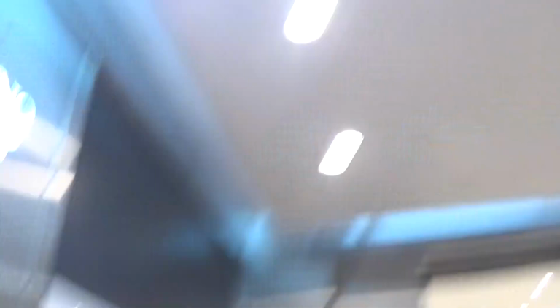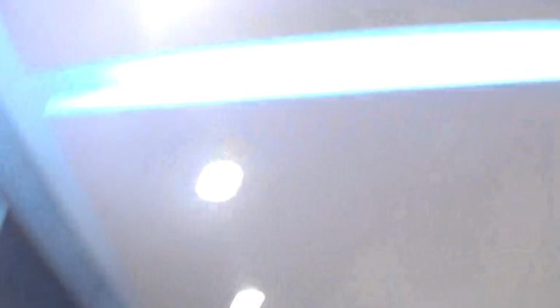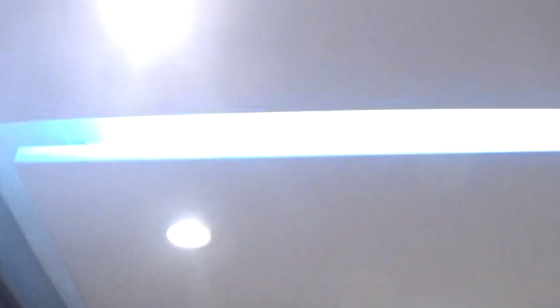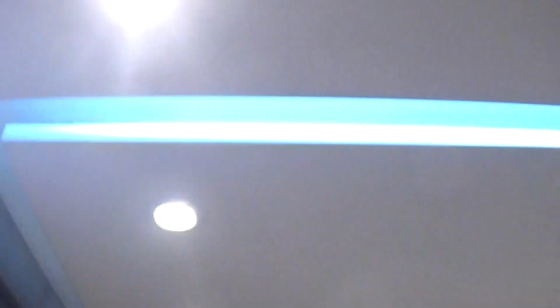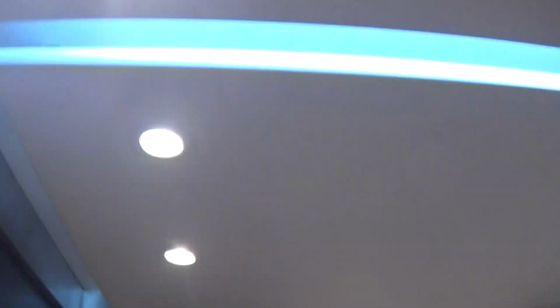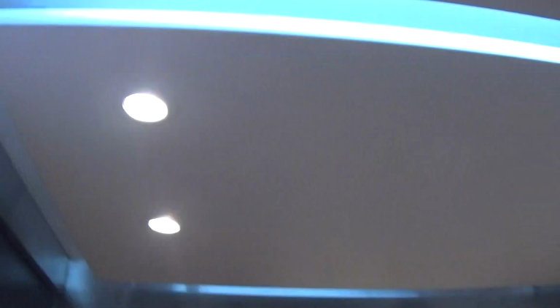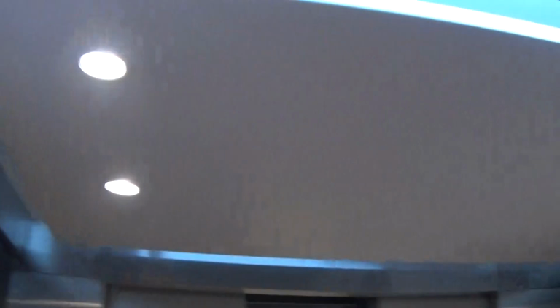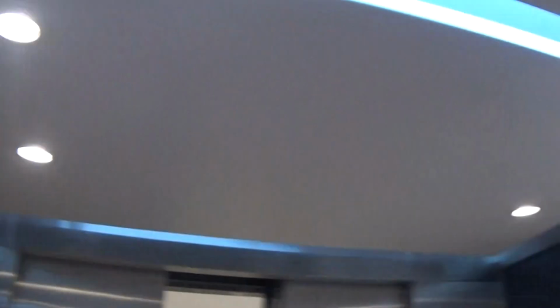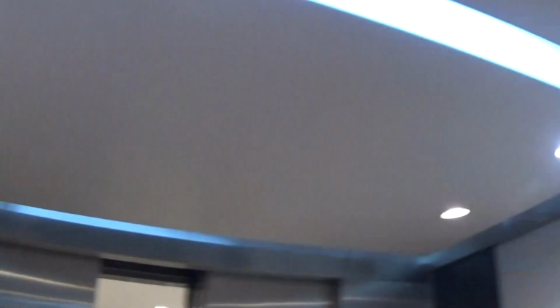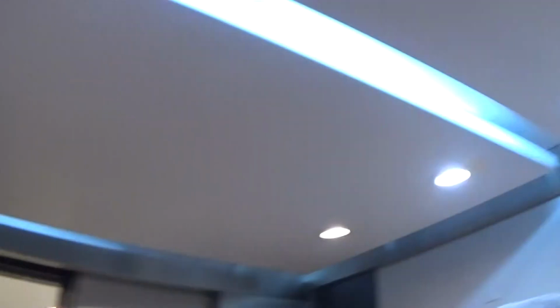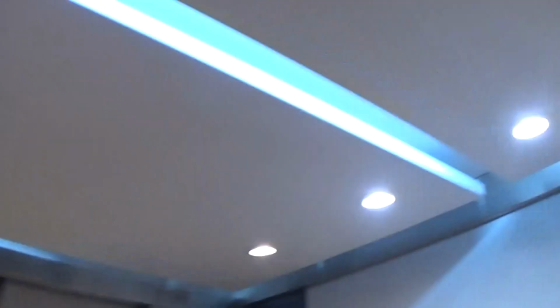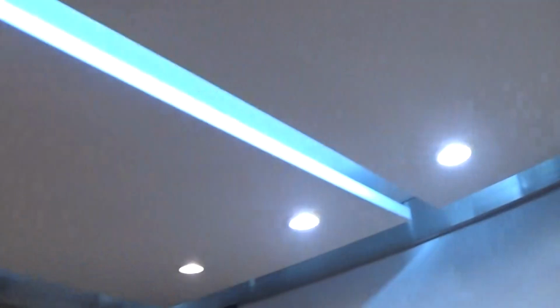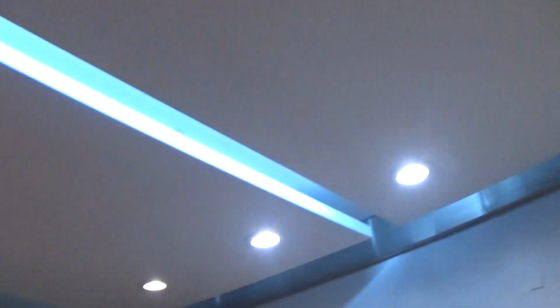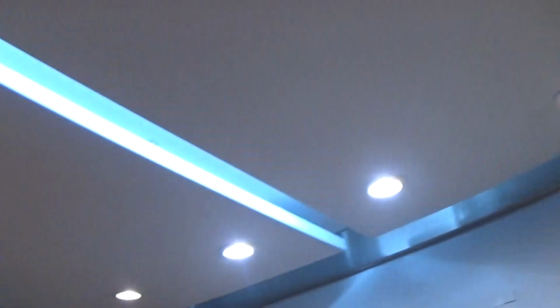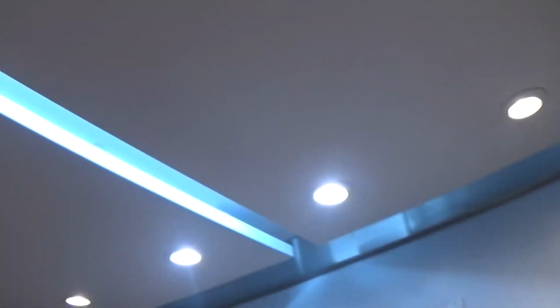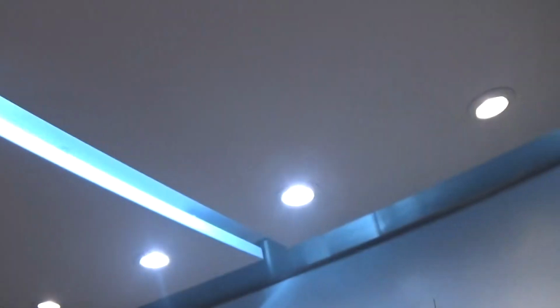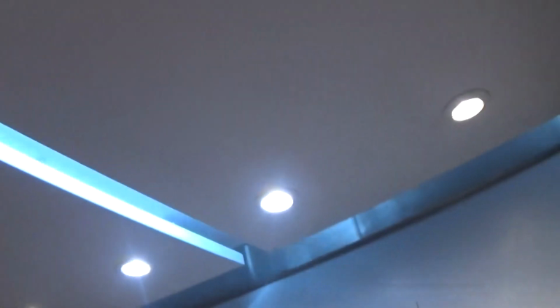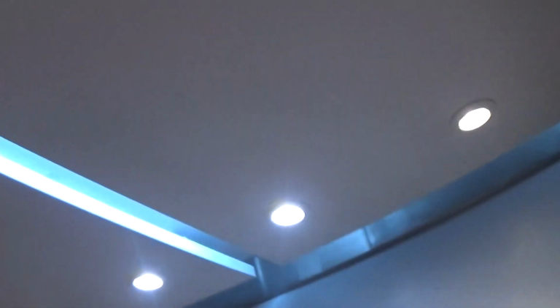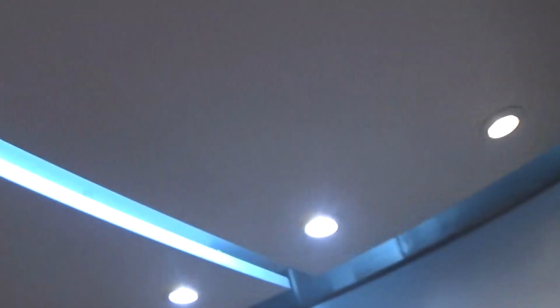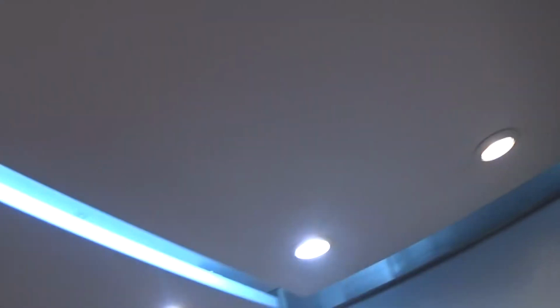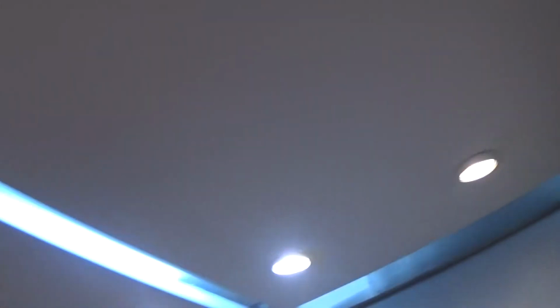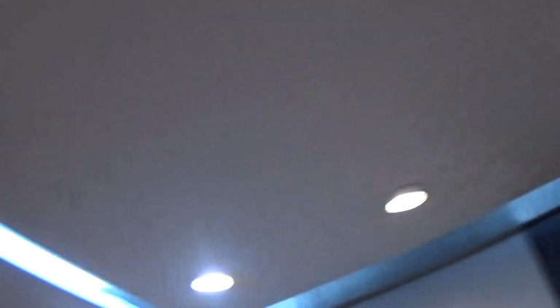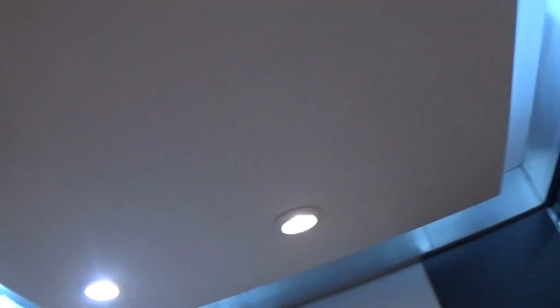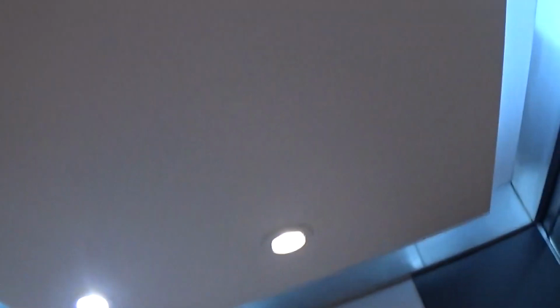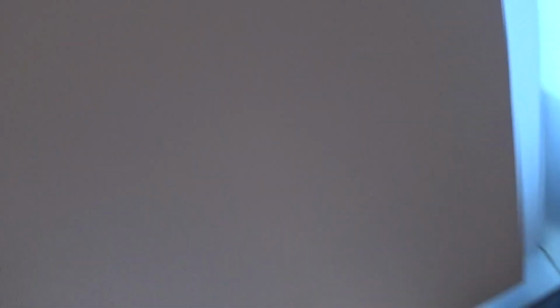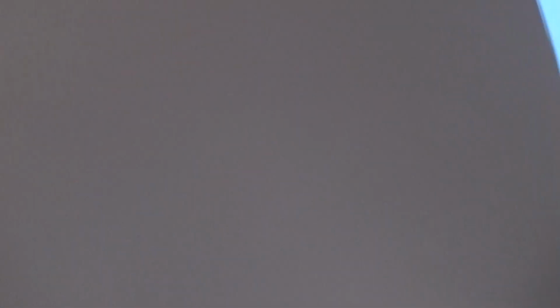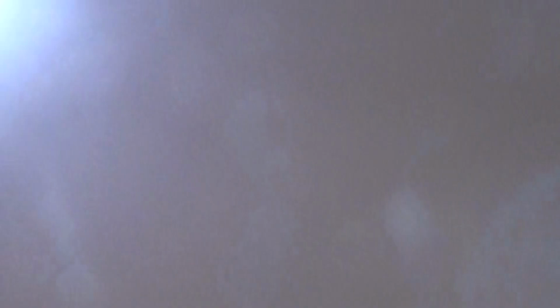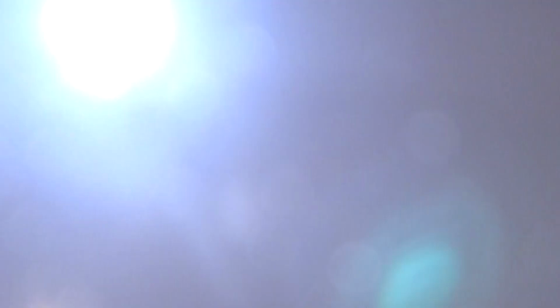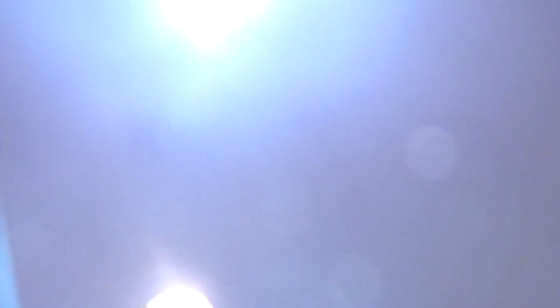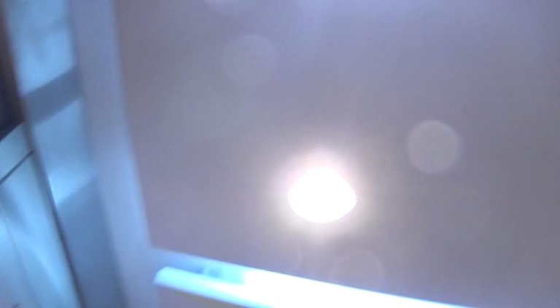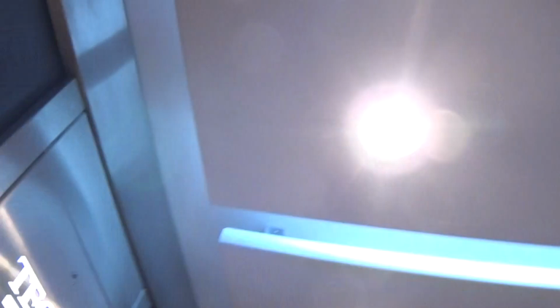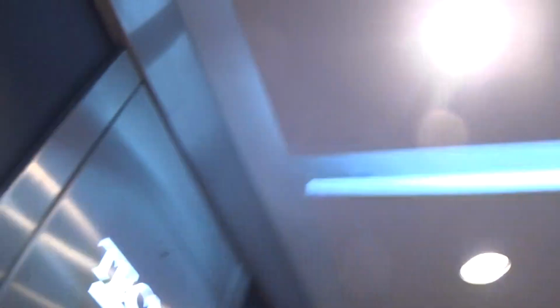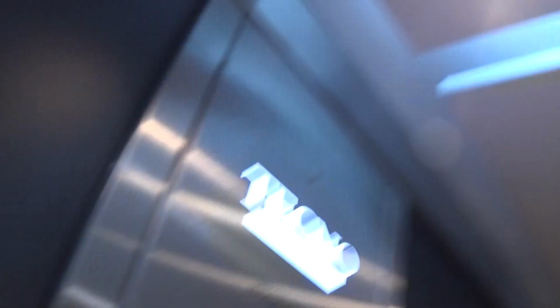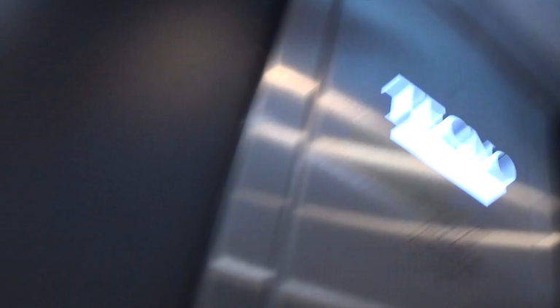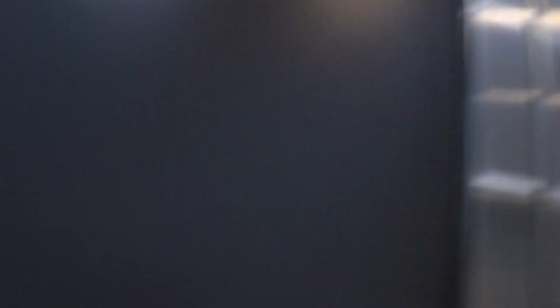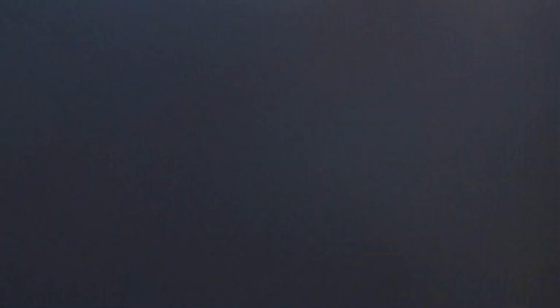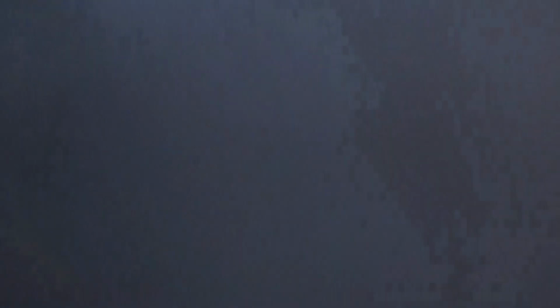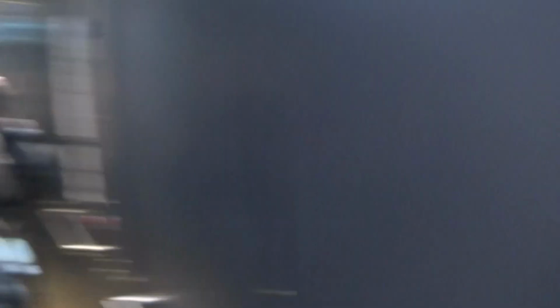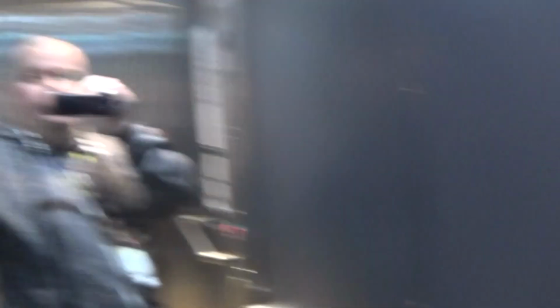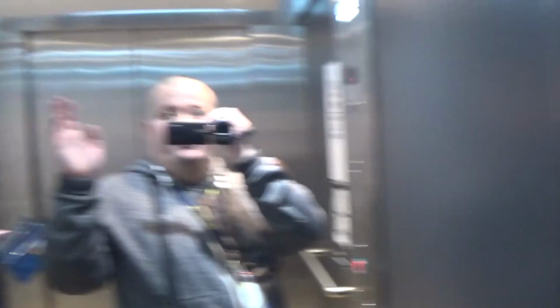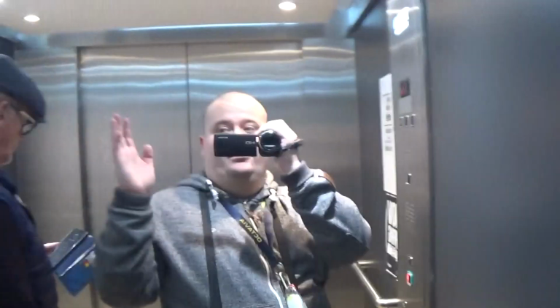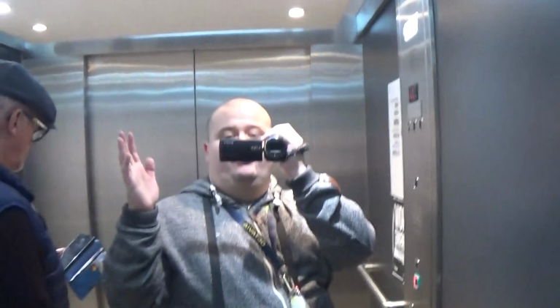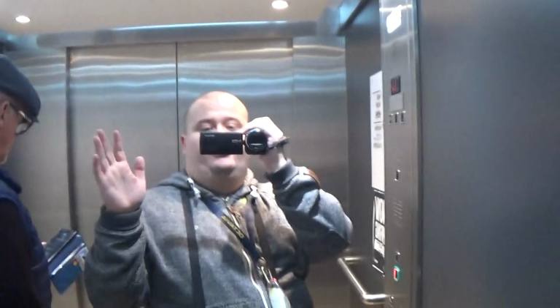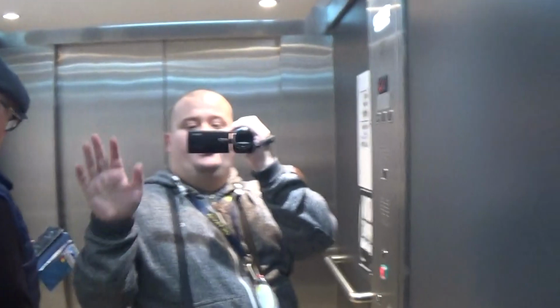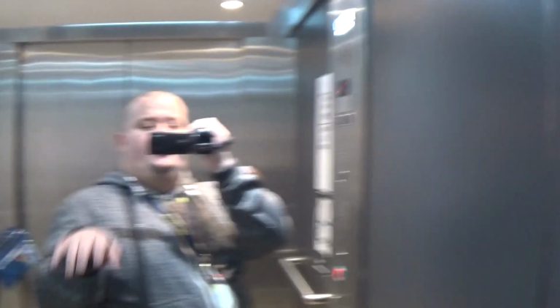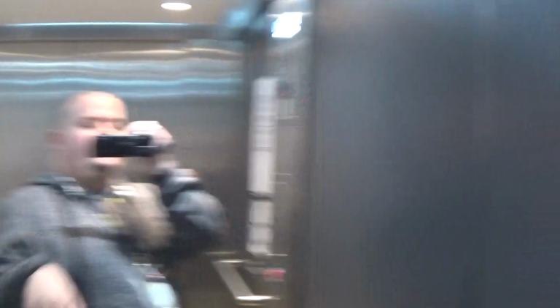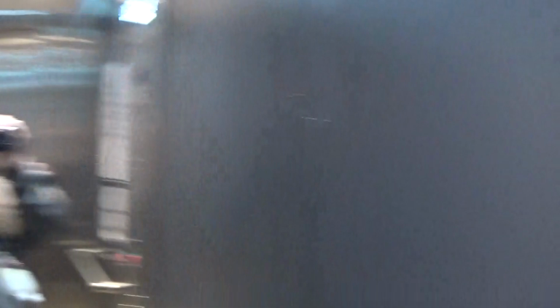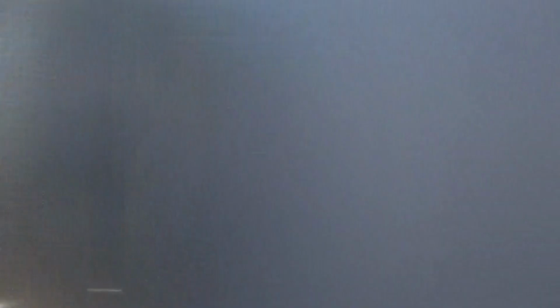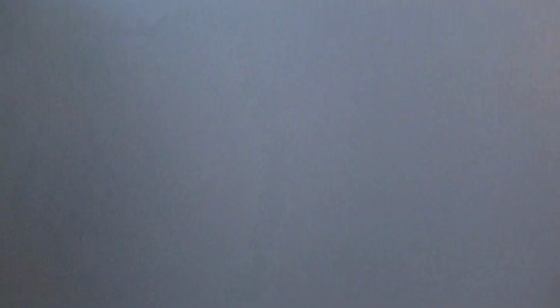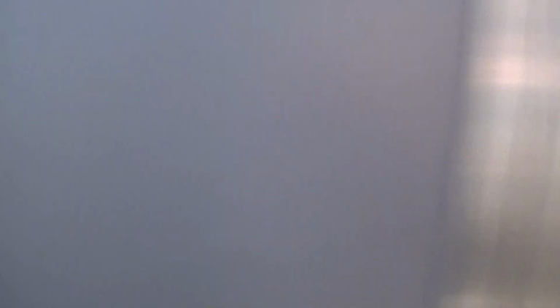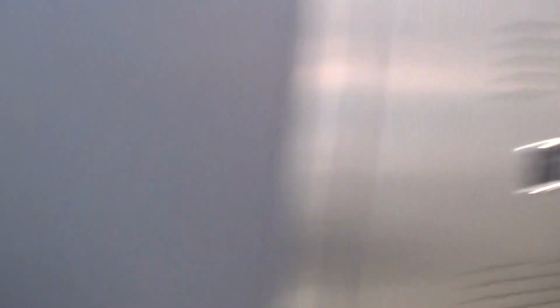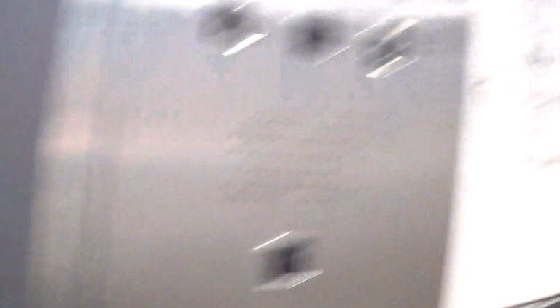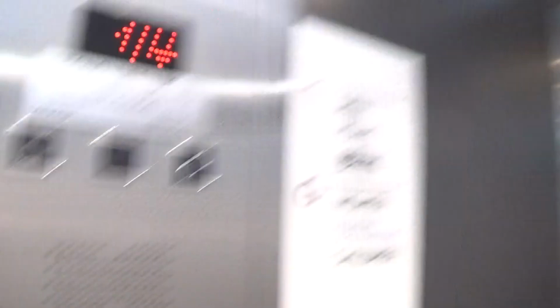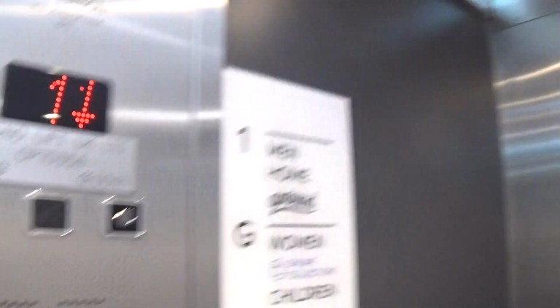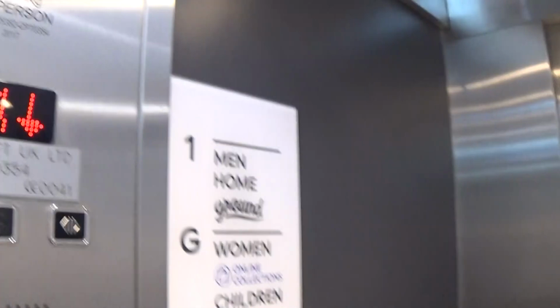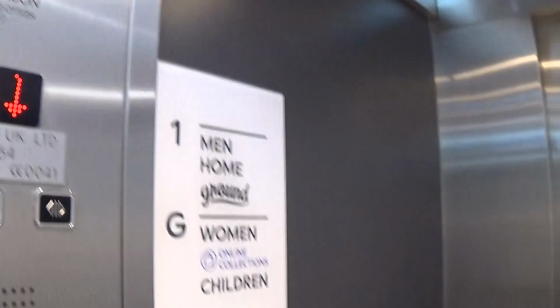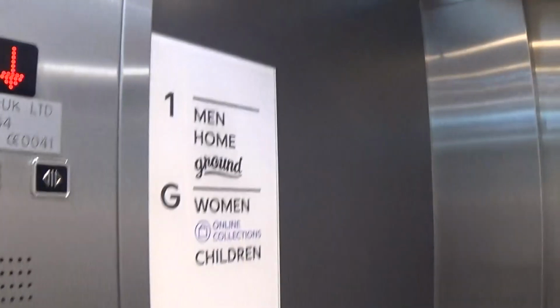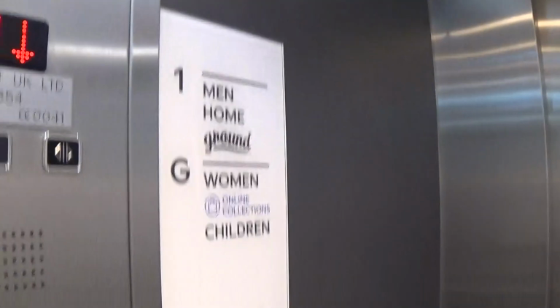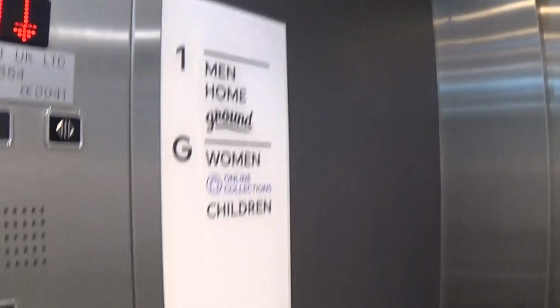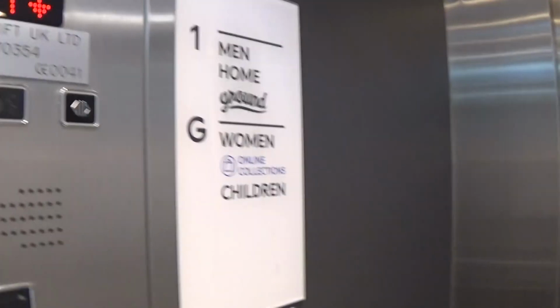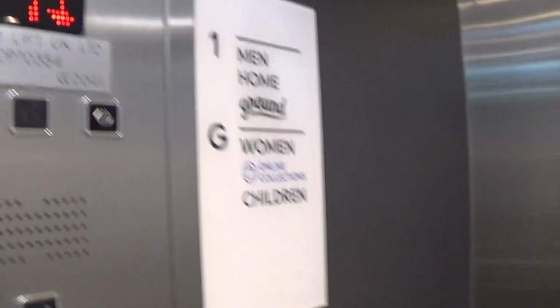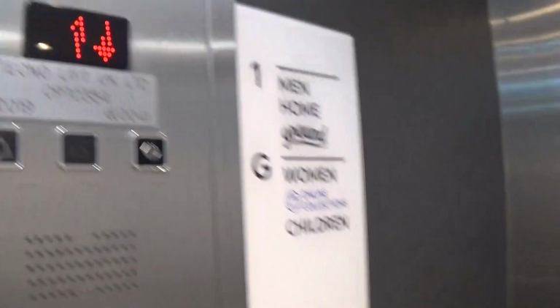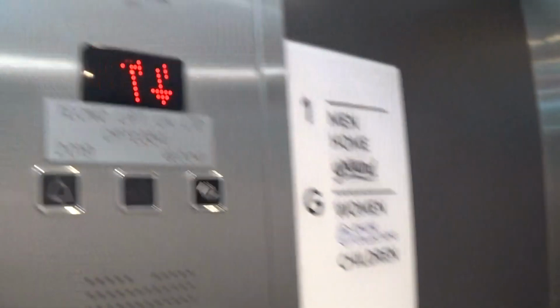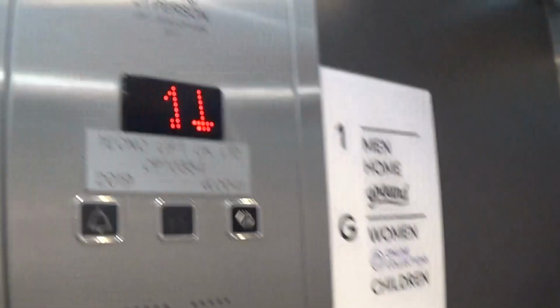It's got the LED light fixtures up in the ceiling. There's a flickering light. Looking better now, you see. It's got the floor directory.